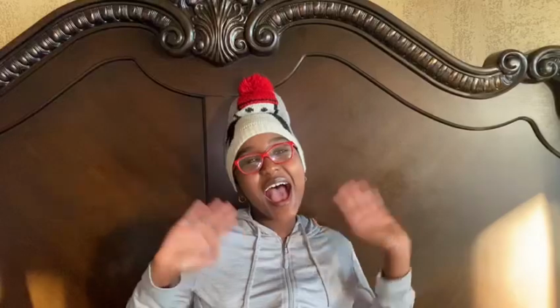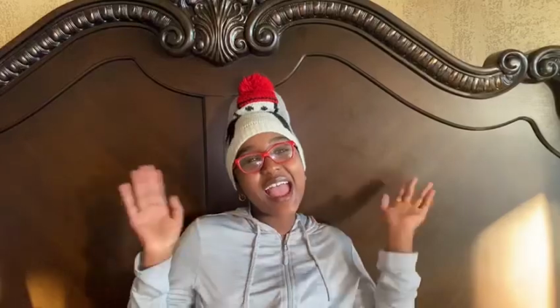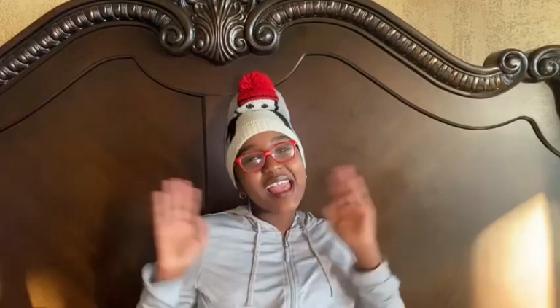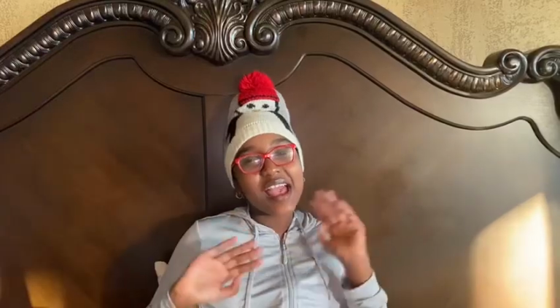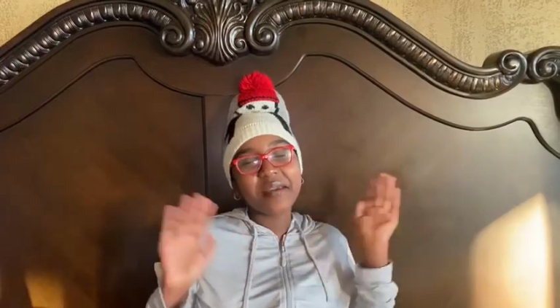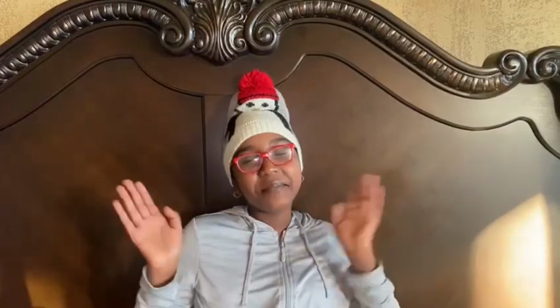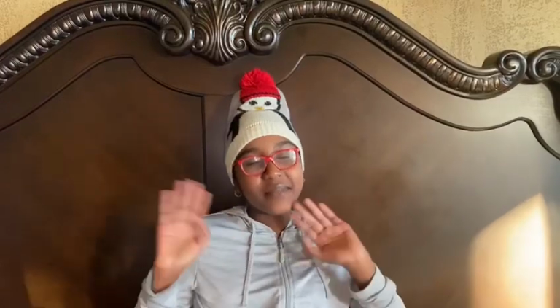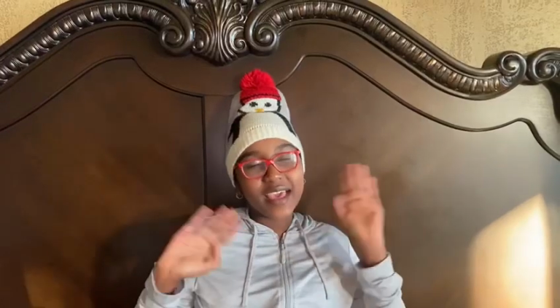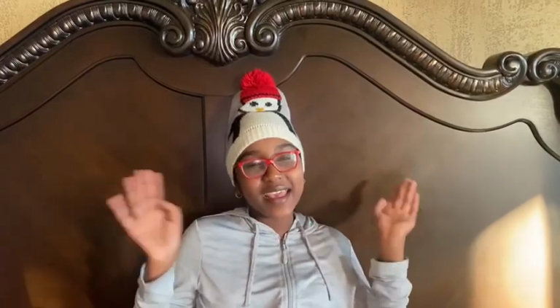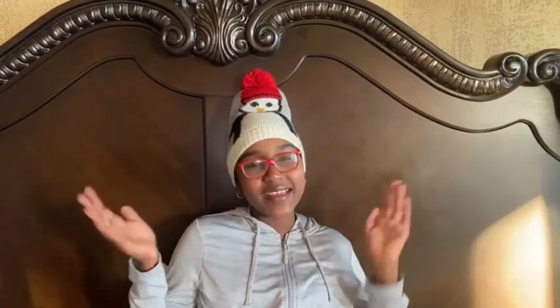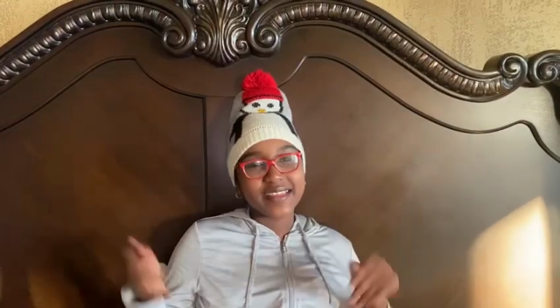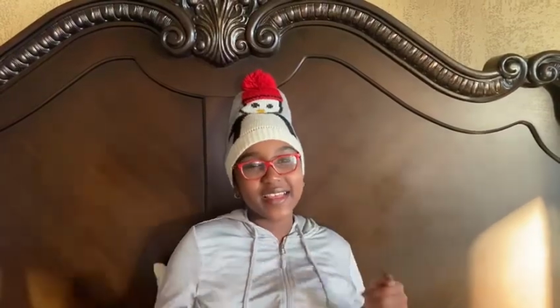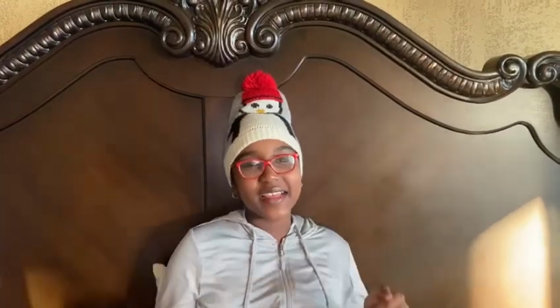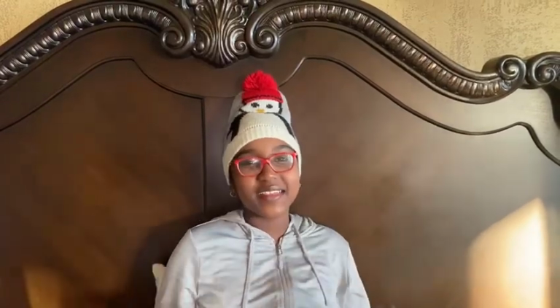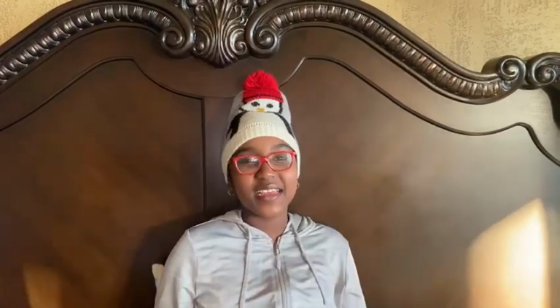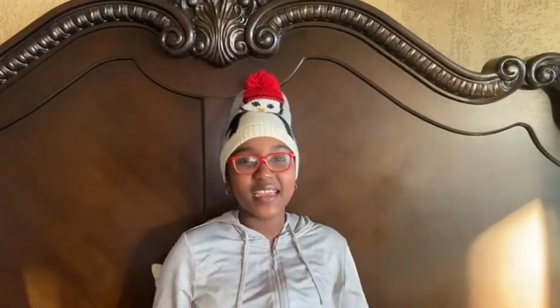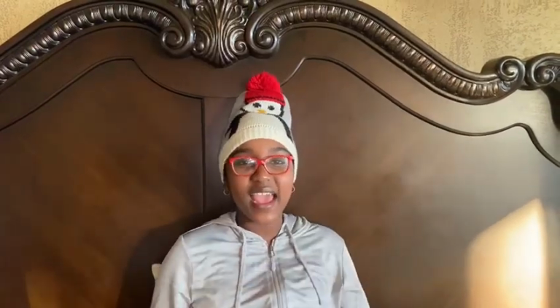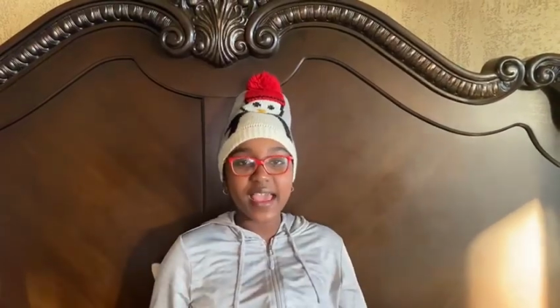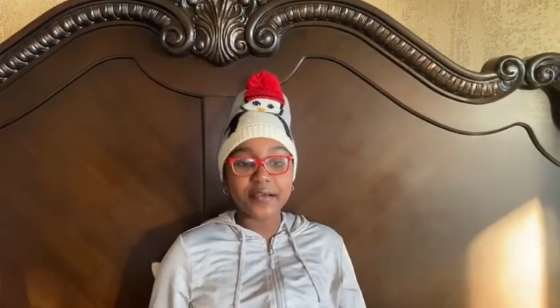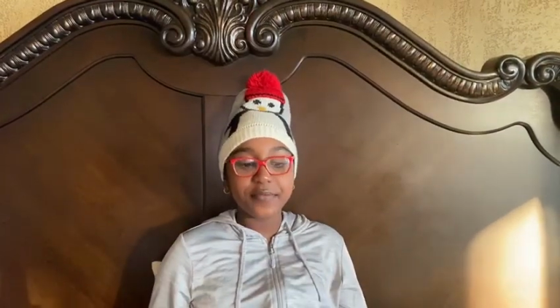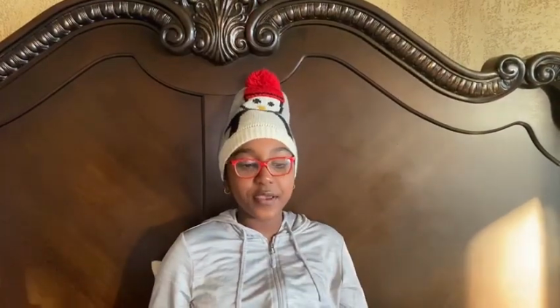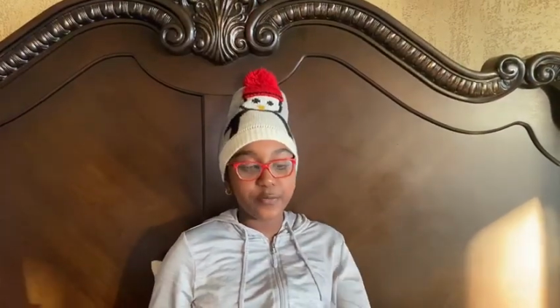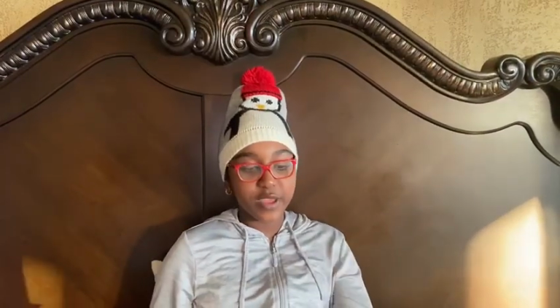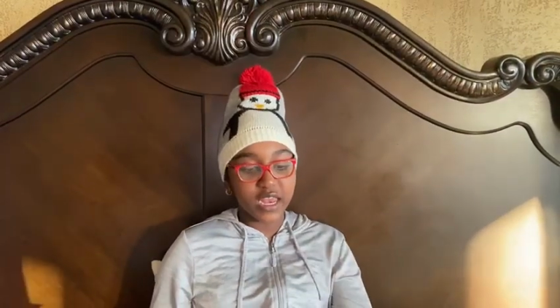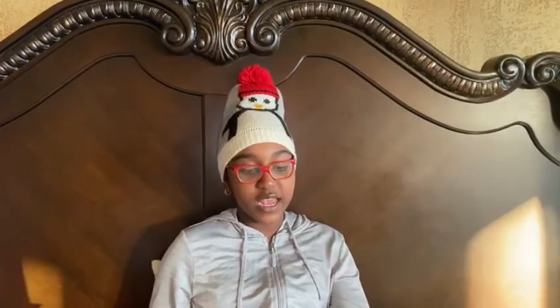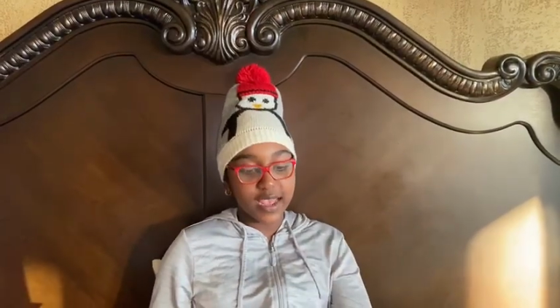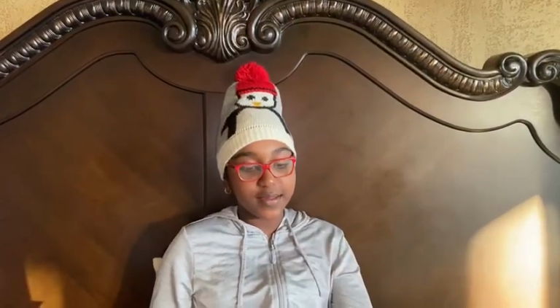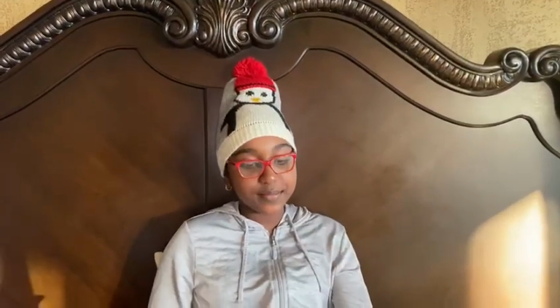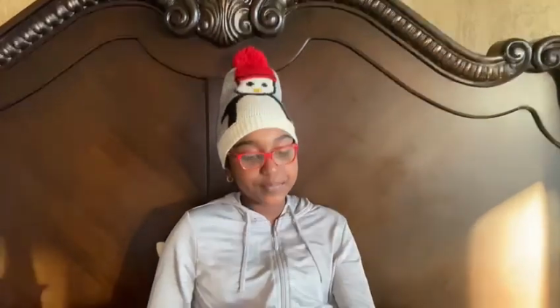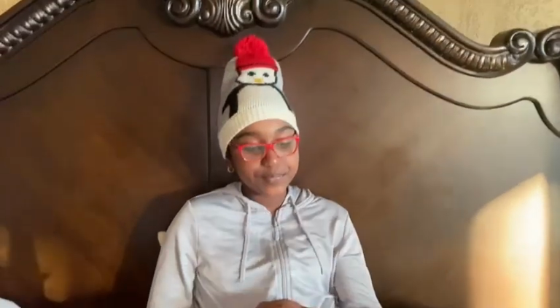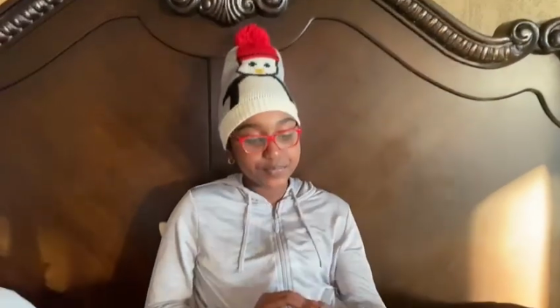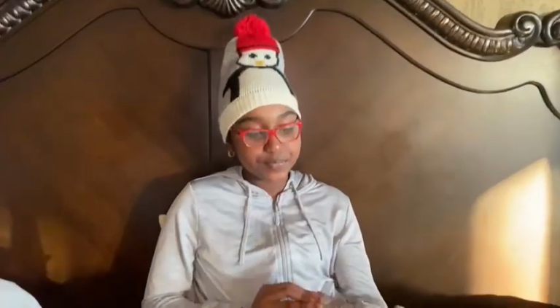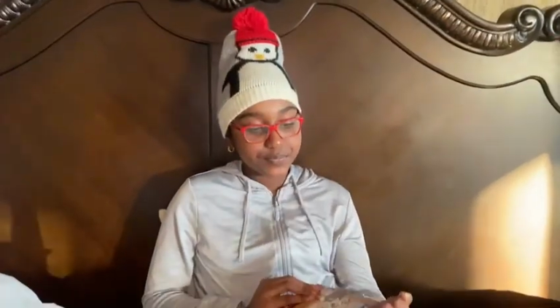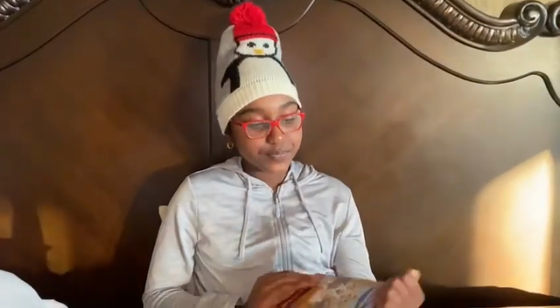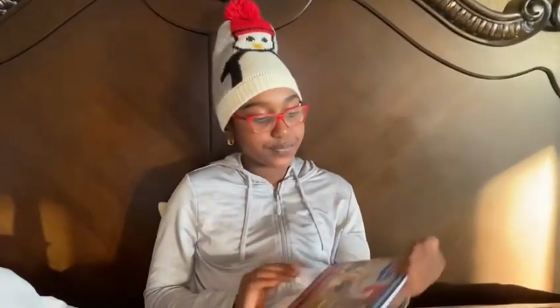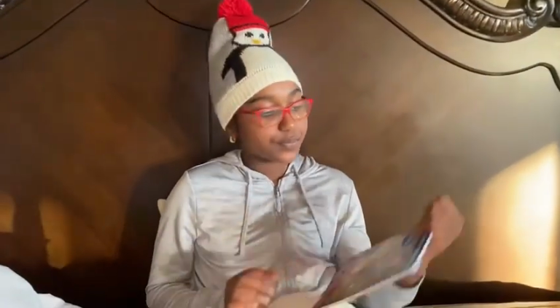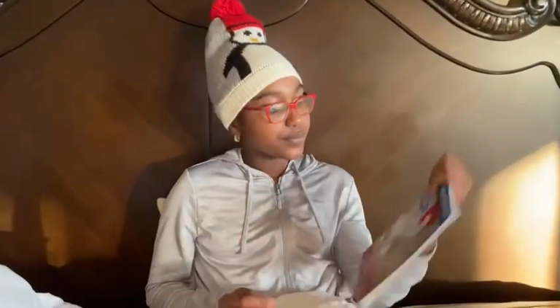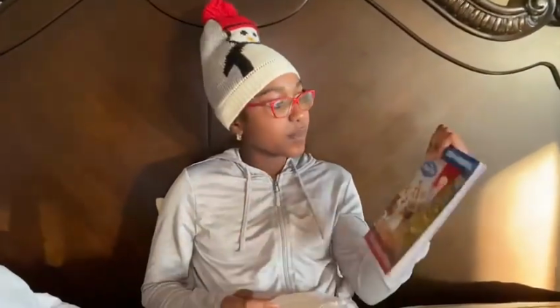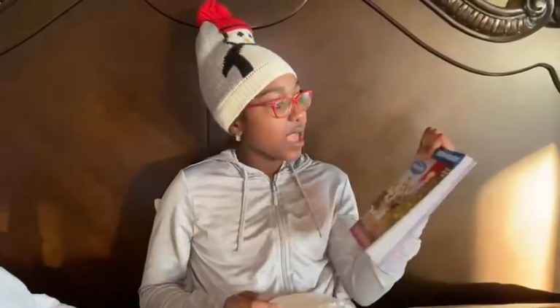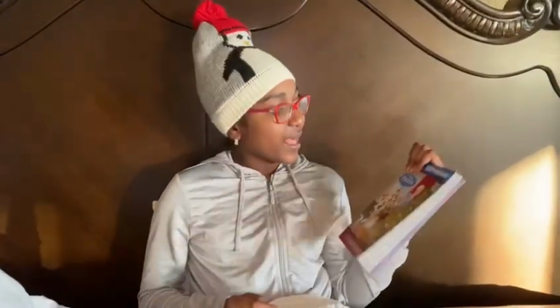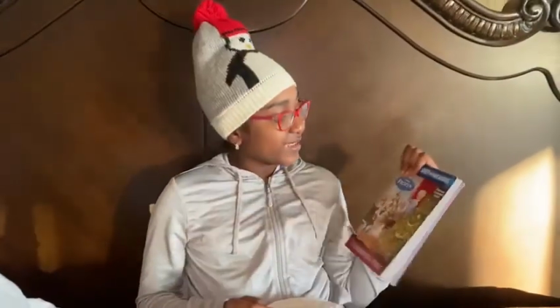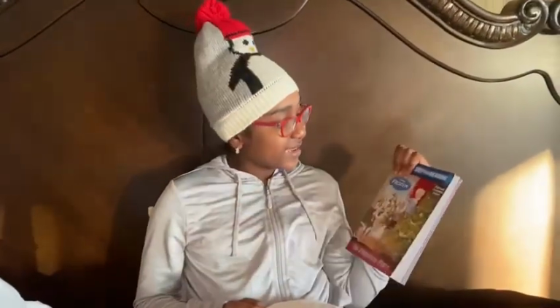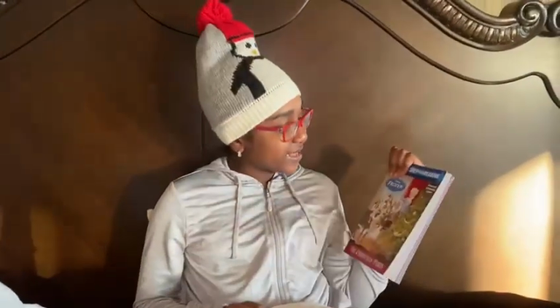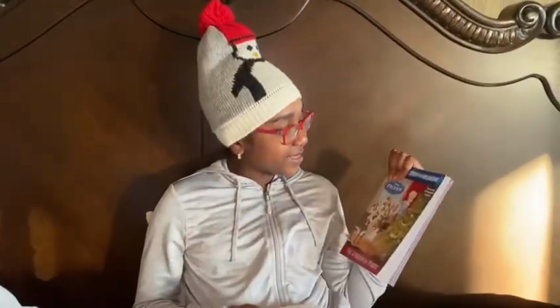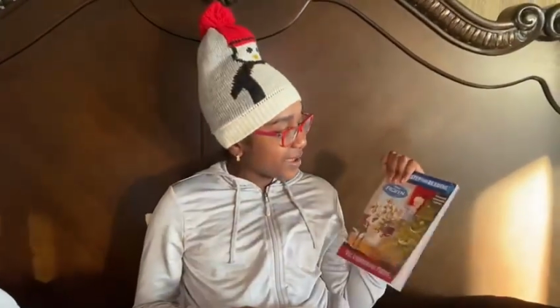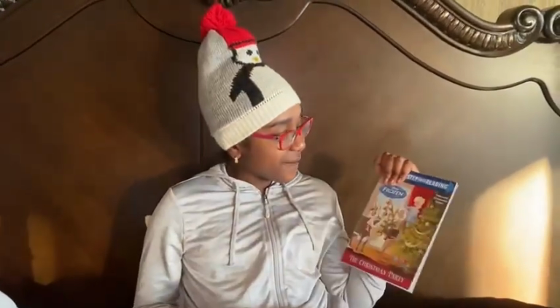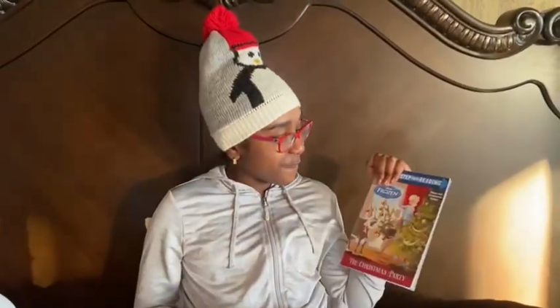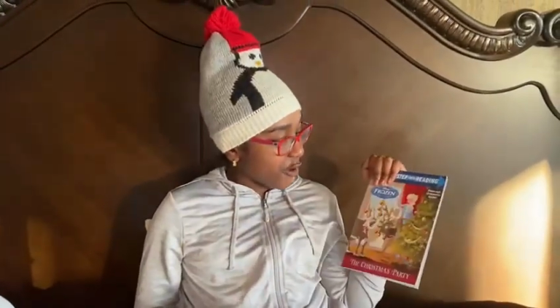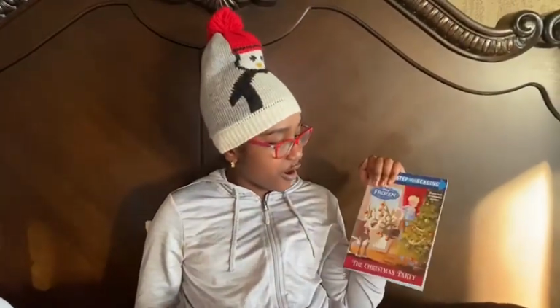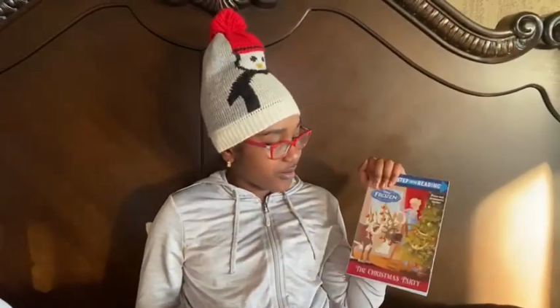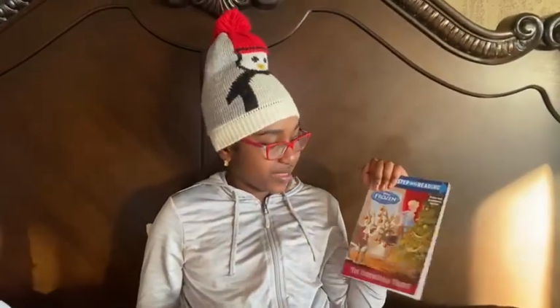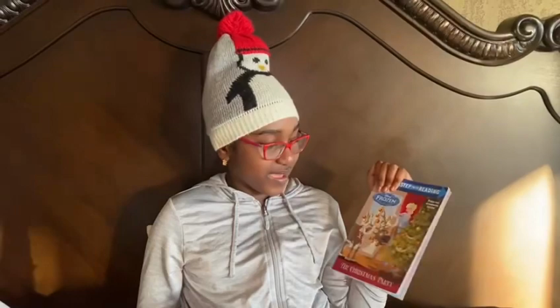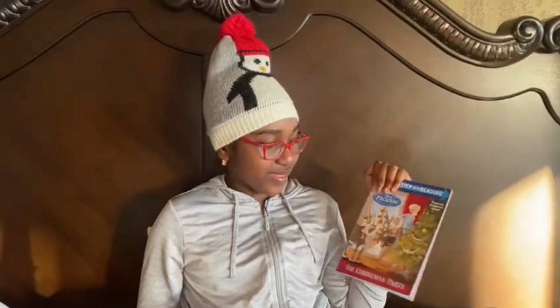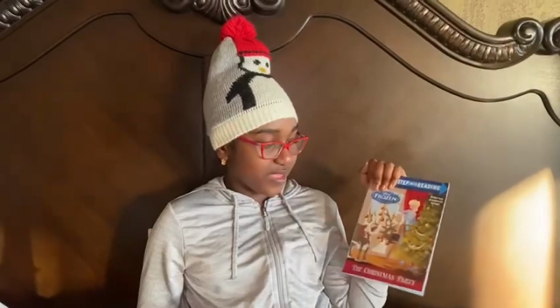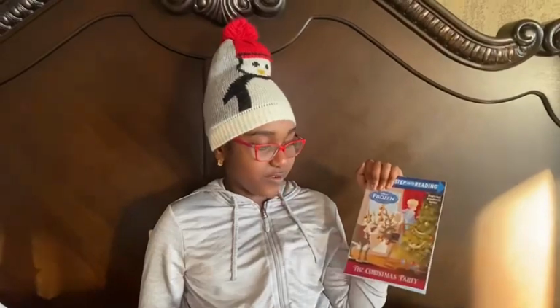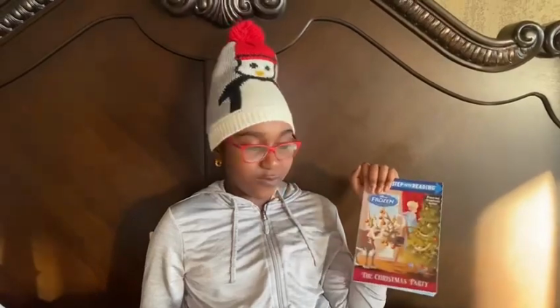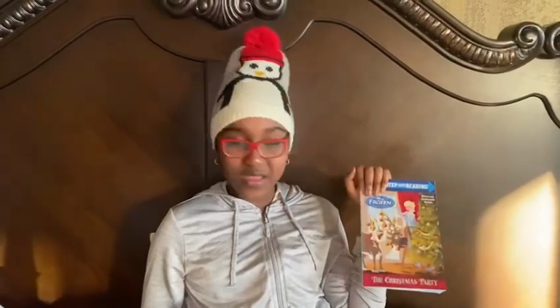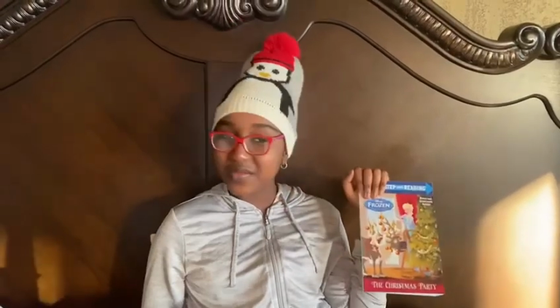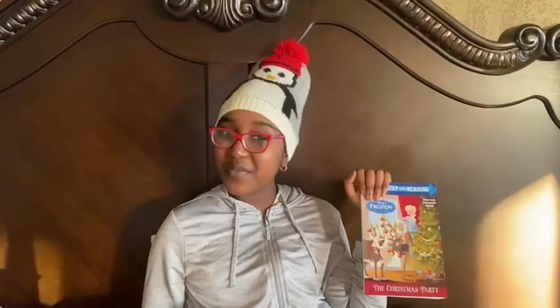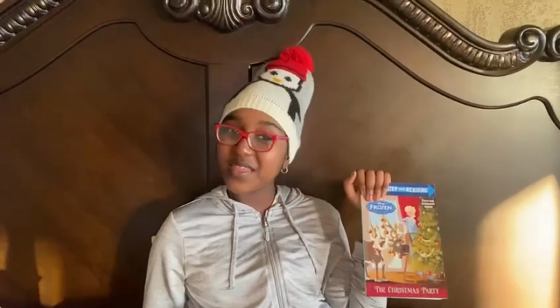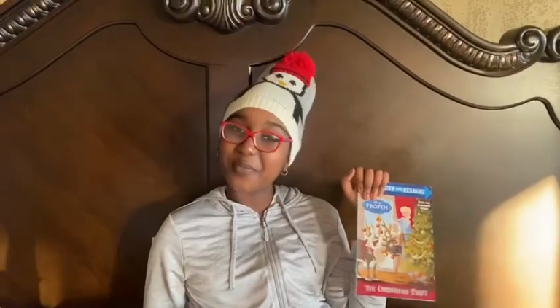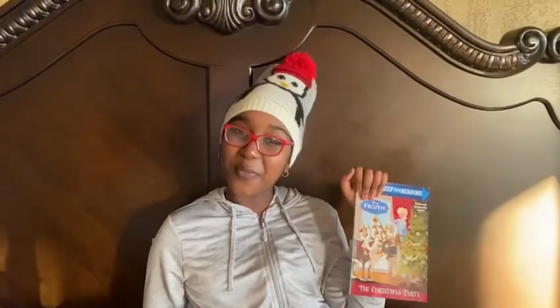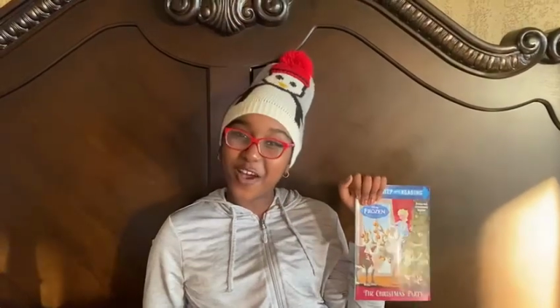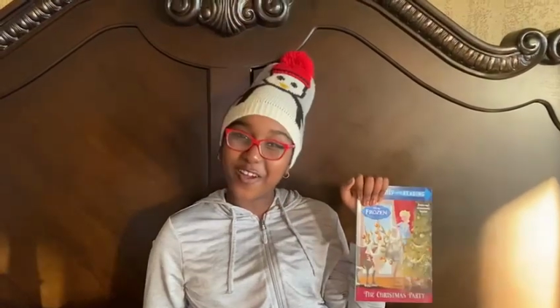Hi, I'm Kaylee, and today I'll be reading Disney Frozen: The Christmas Party.